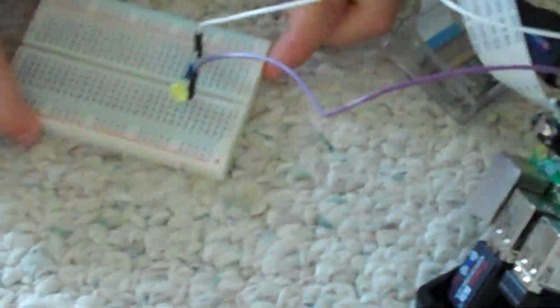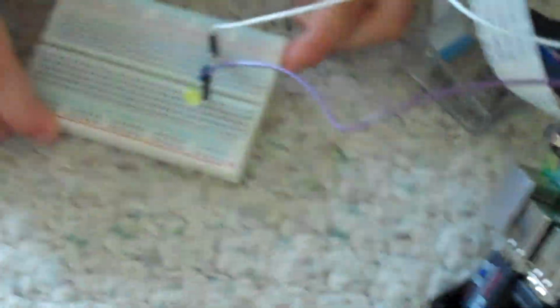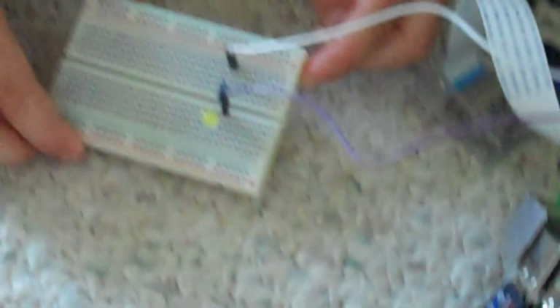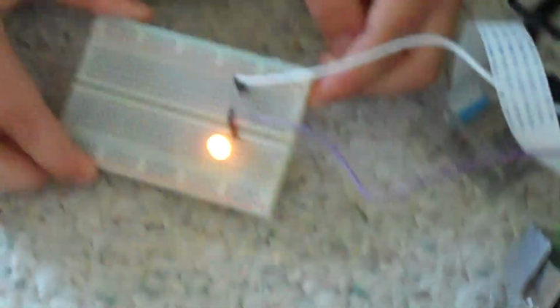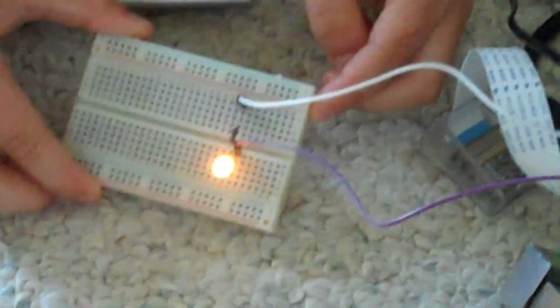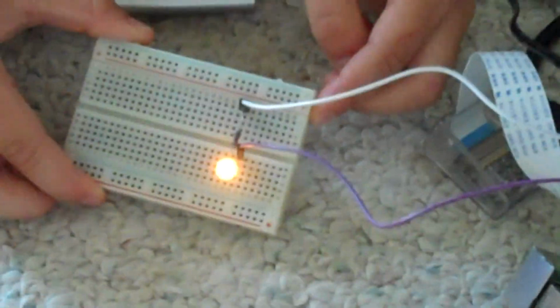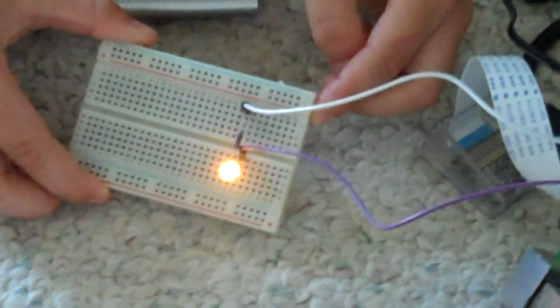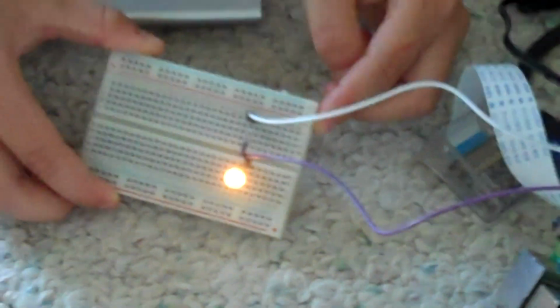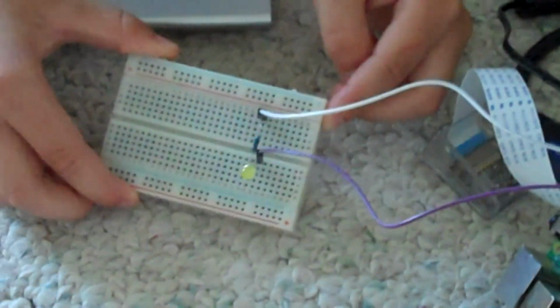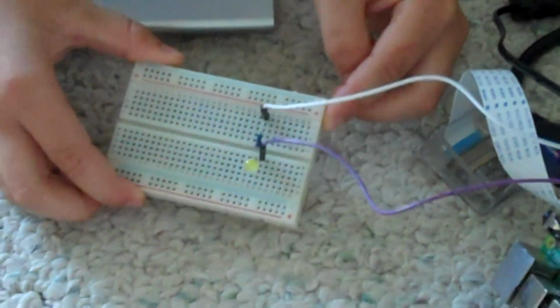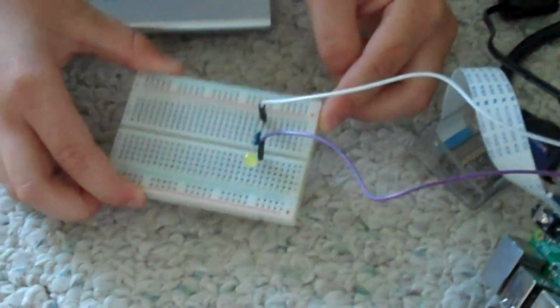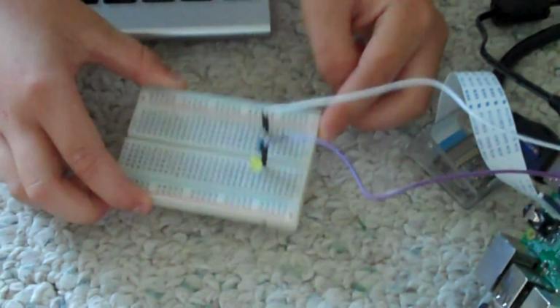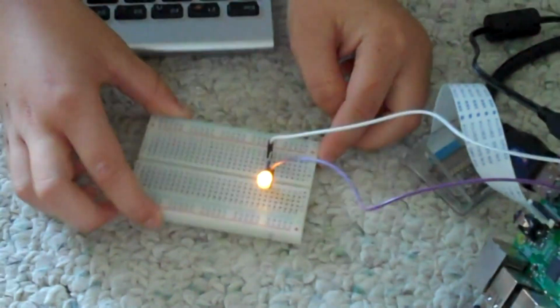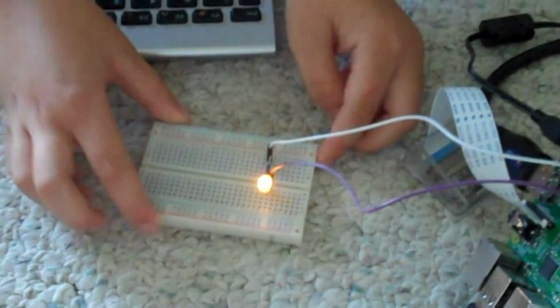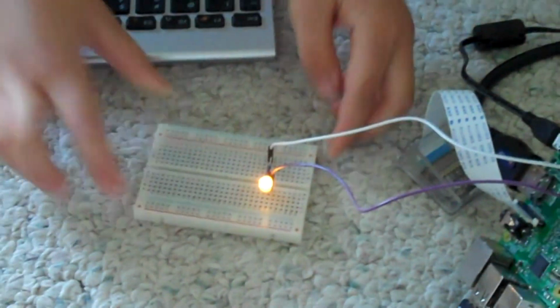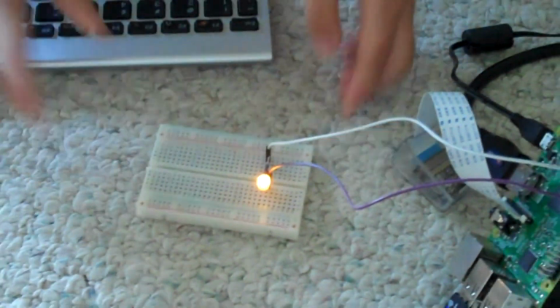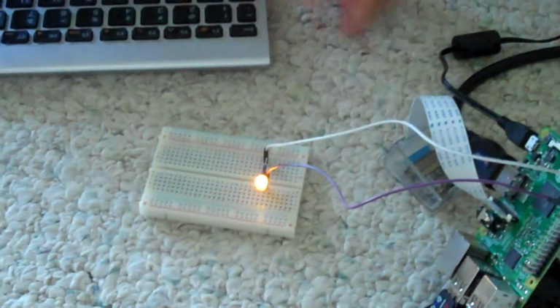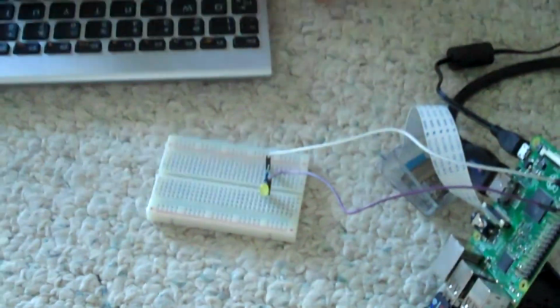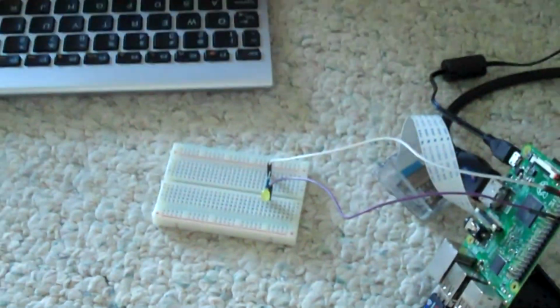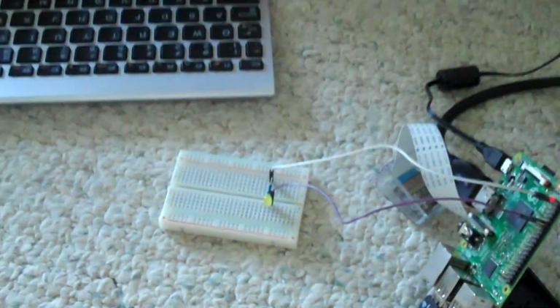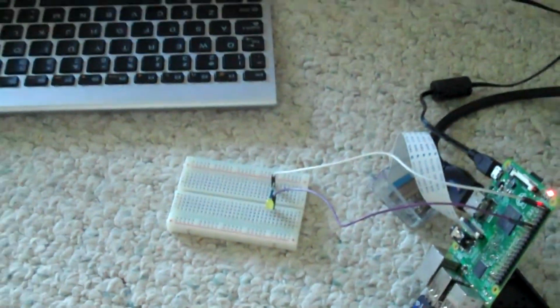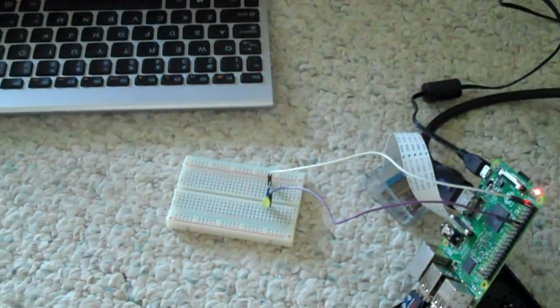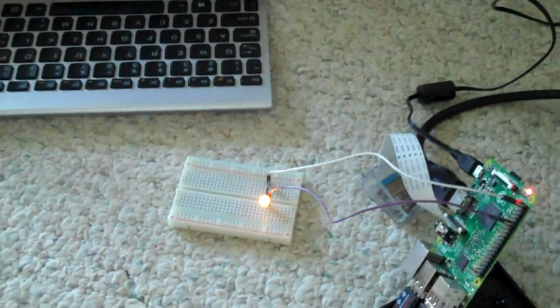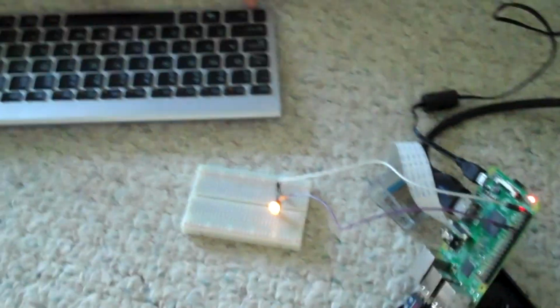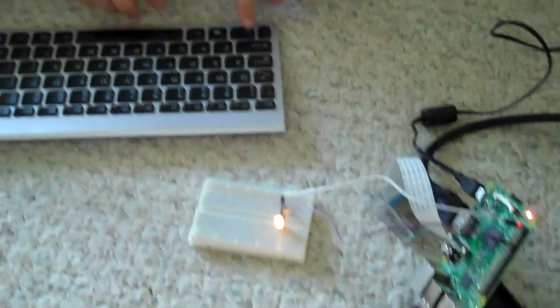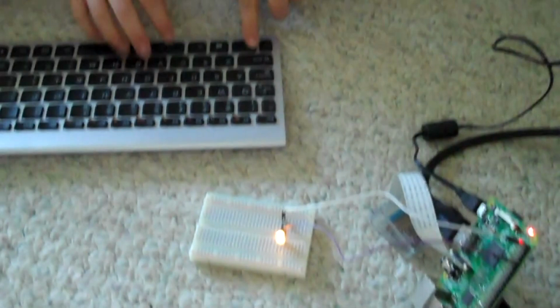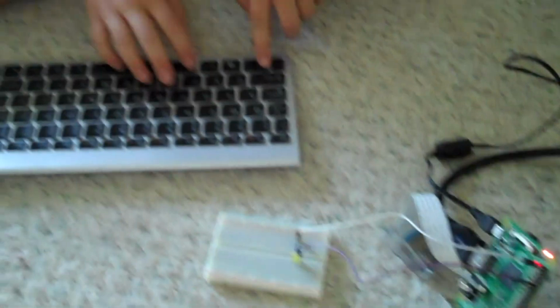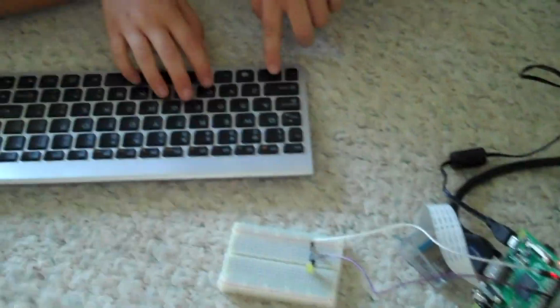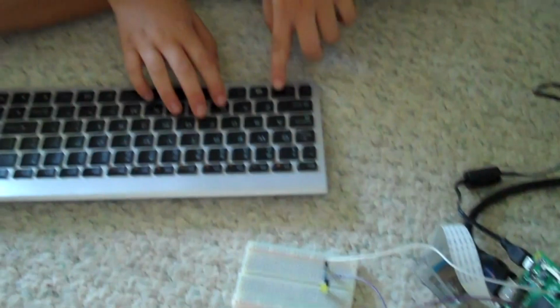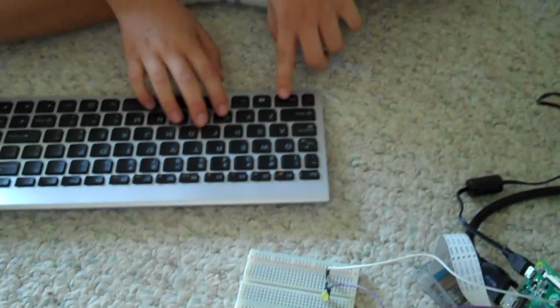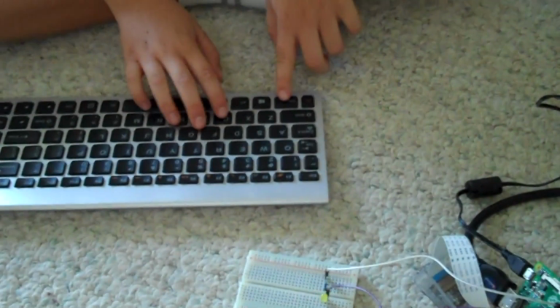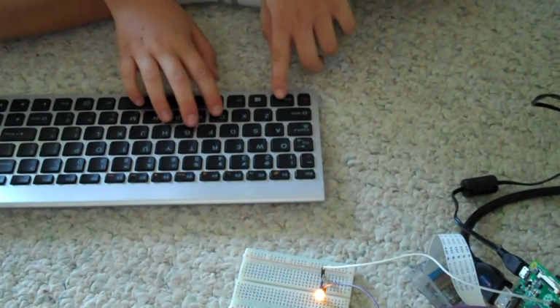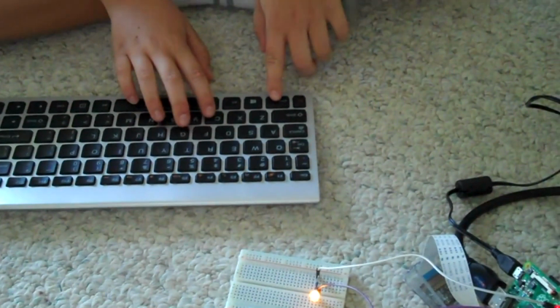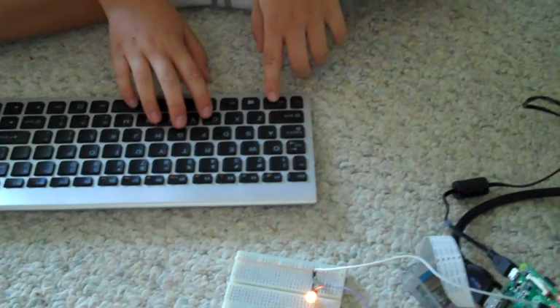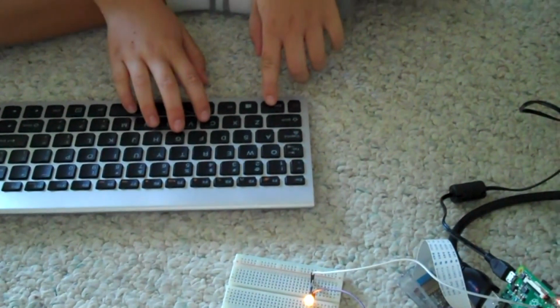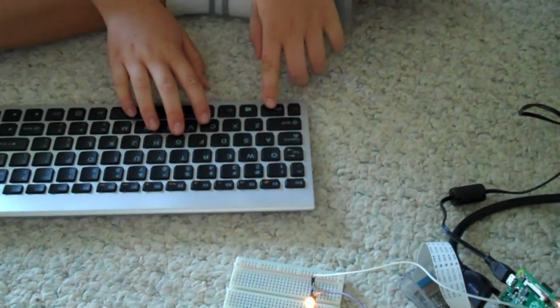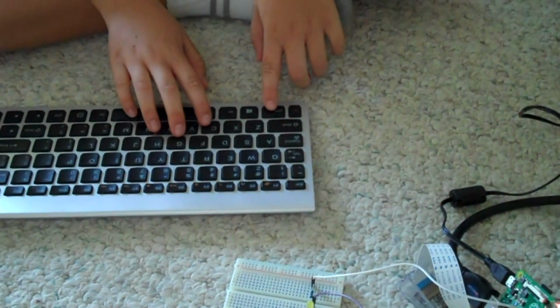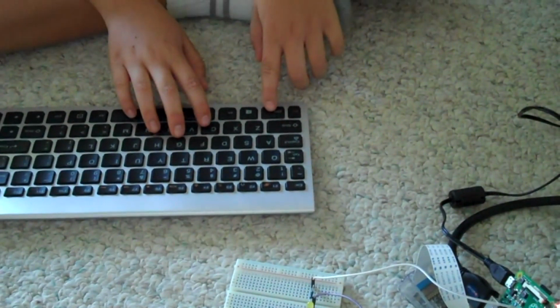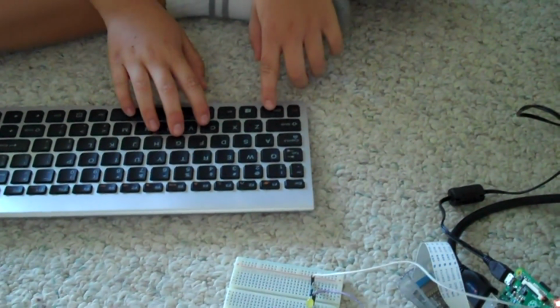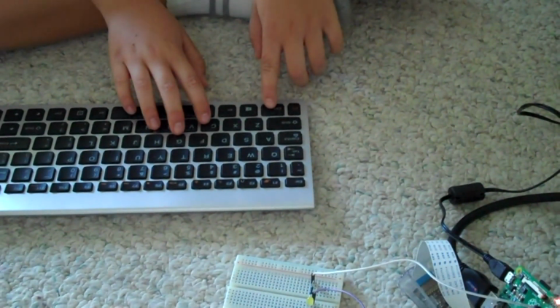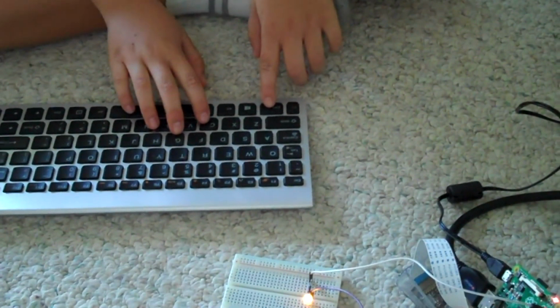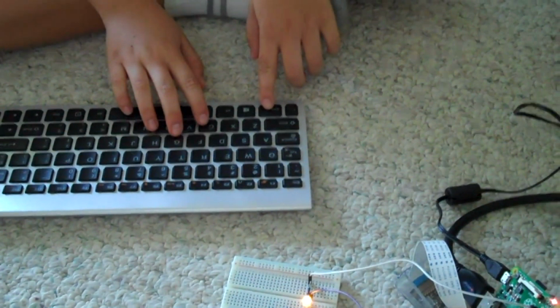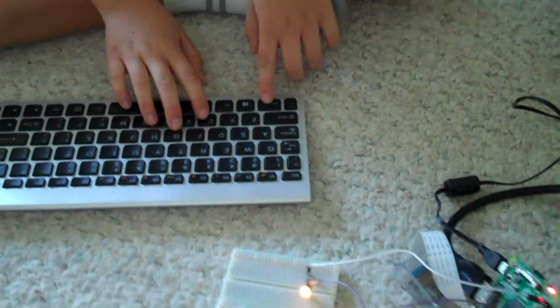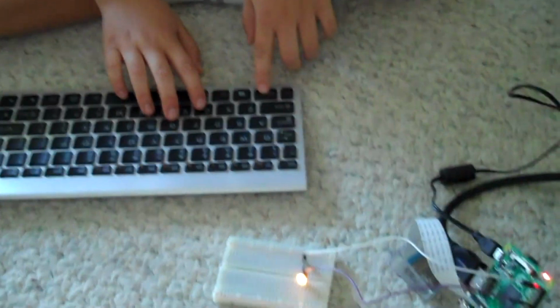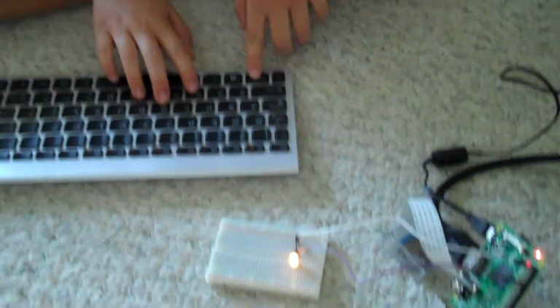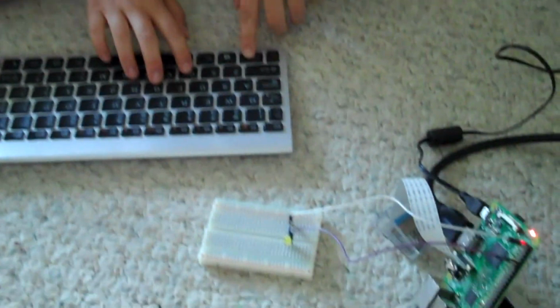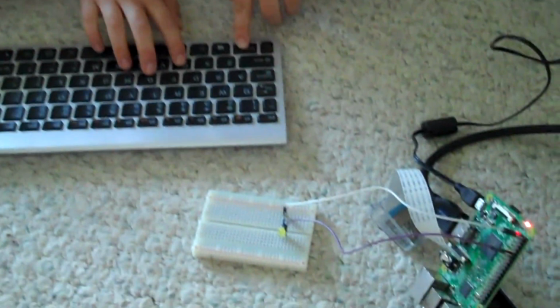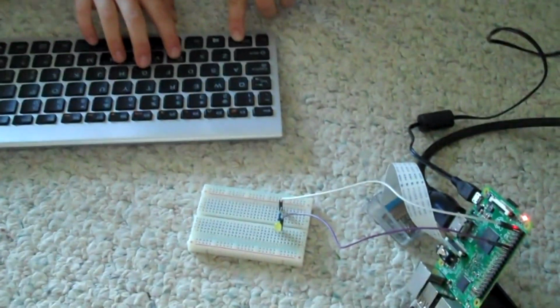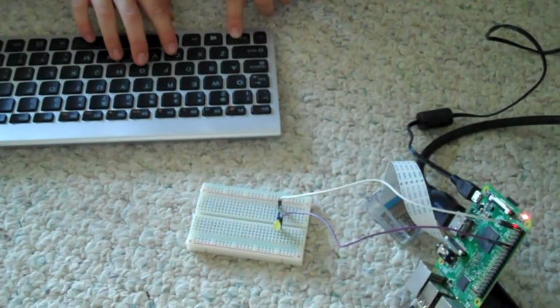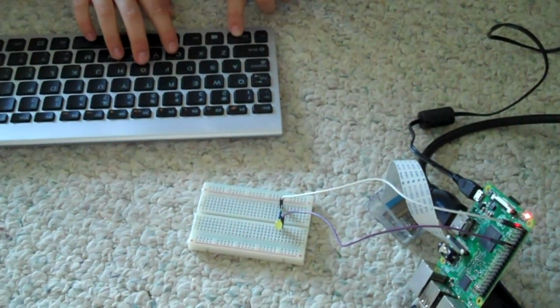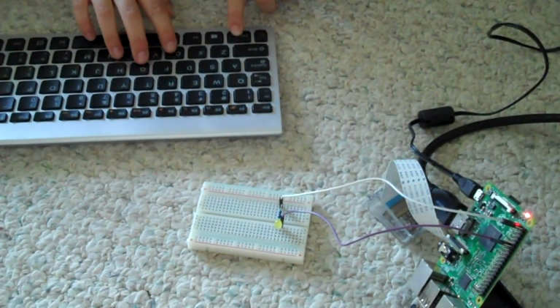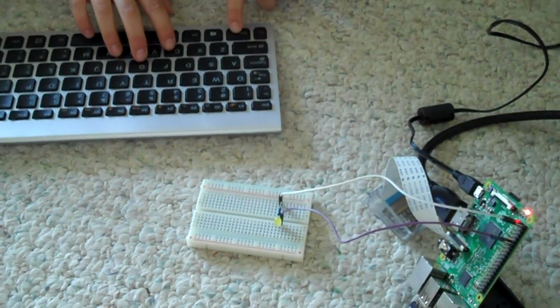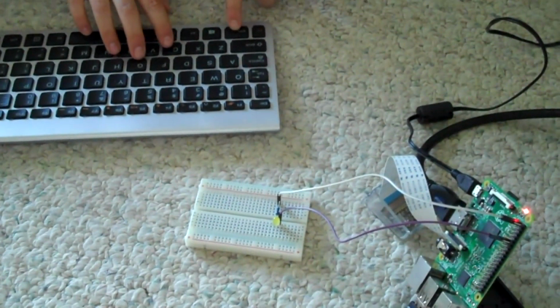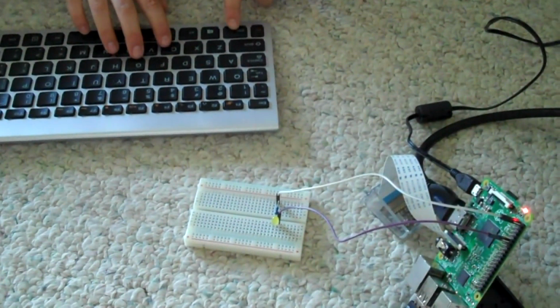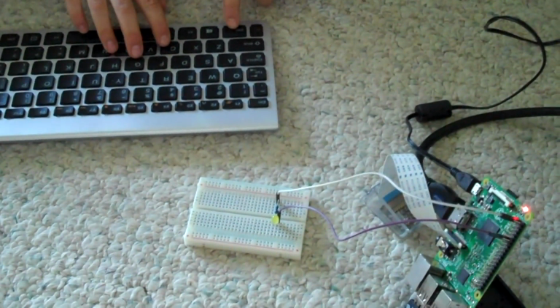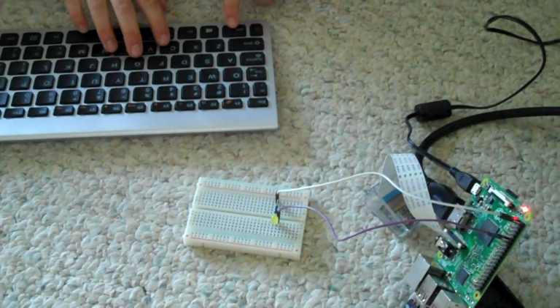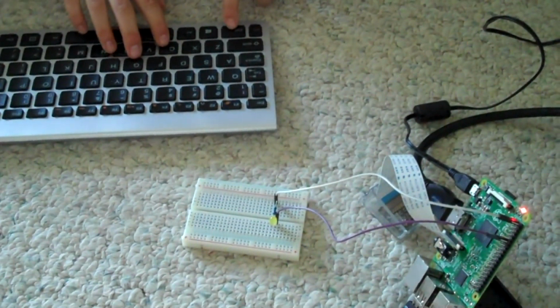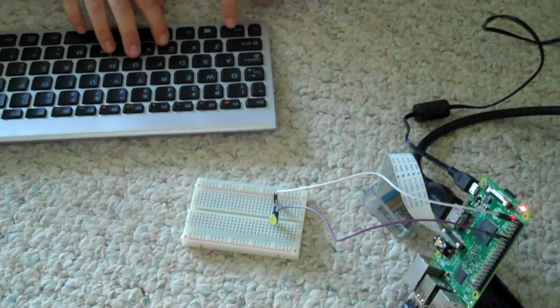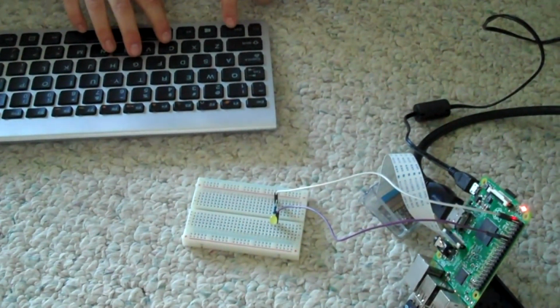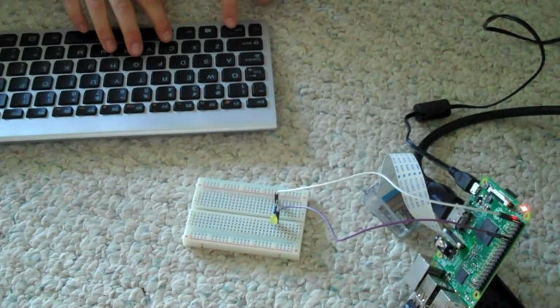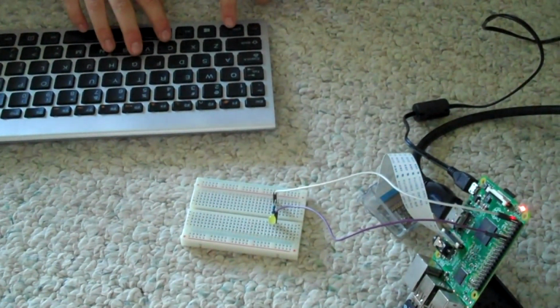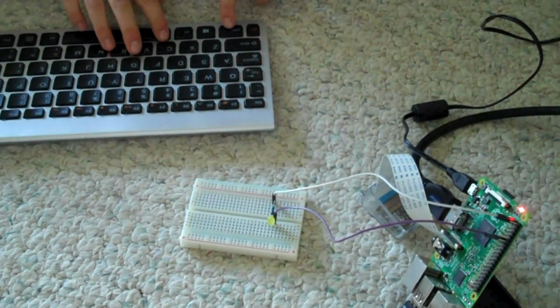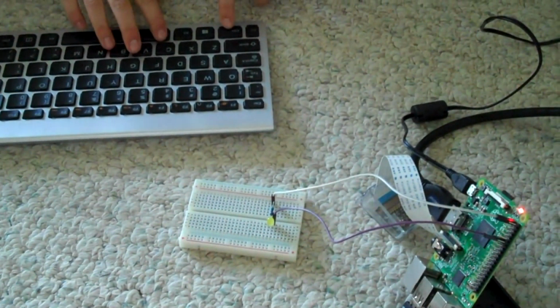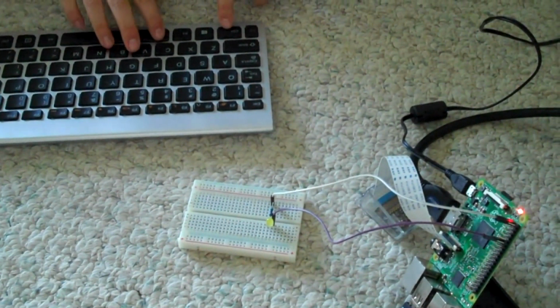Ta-da! And to make it stop, all you have to do is Control+C. It stops.